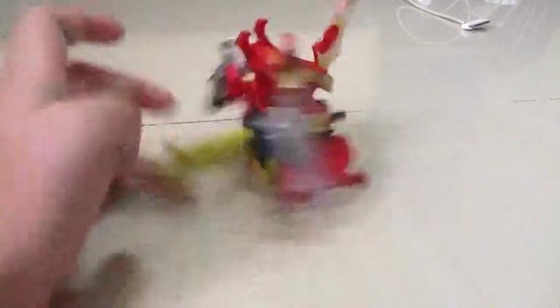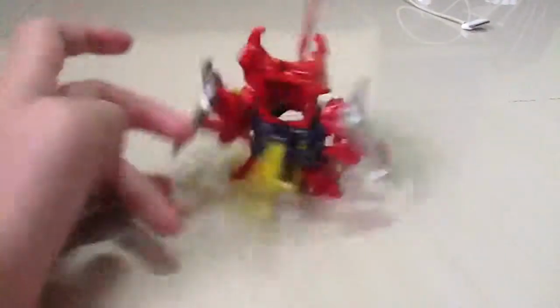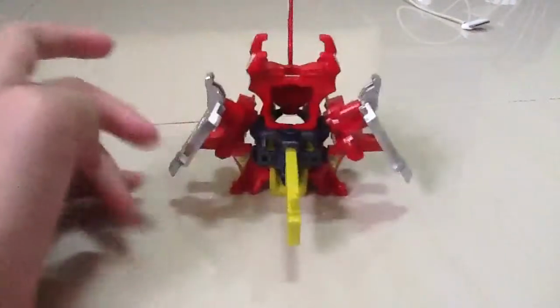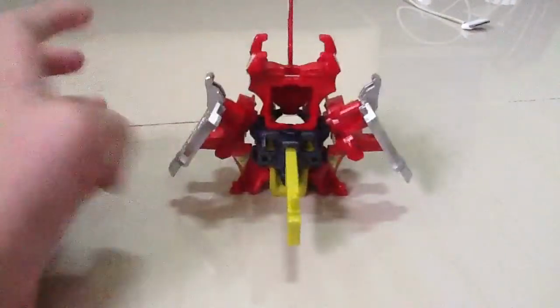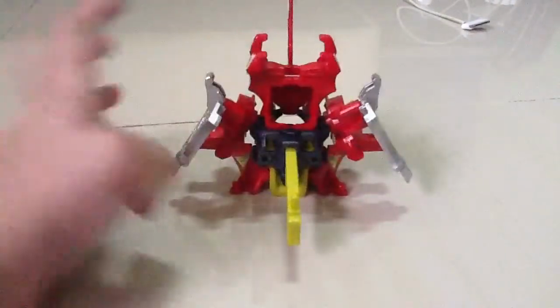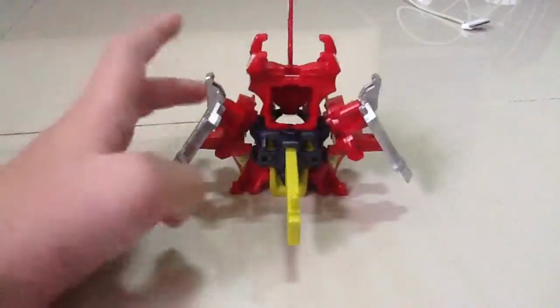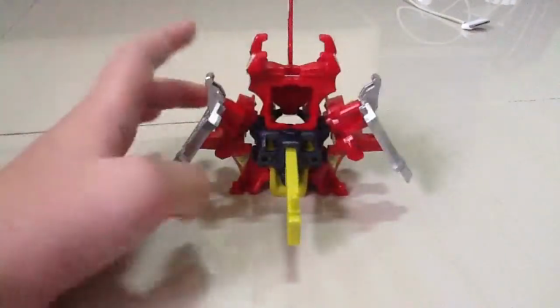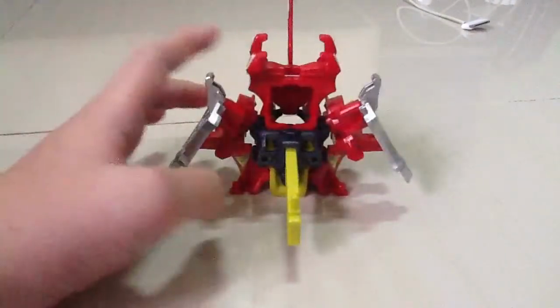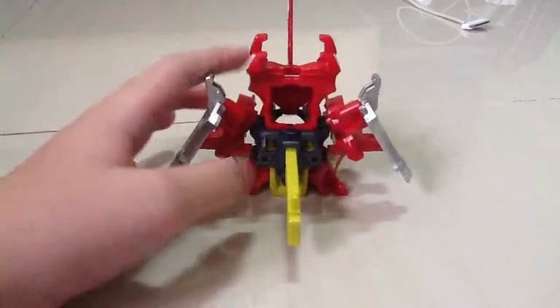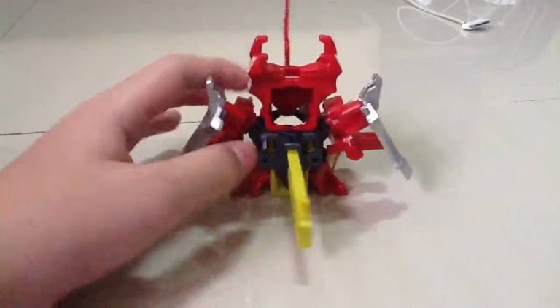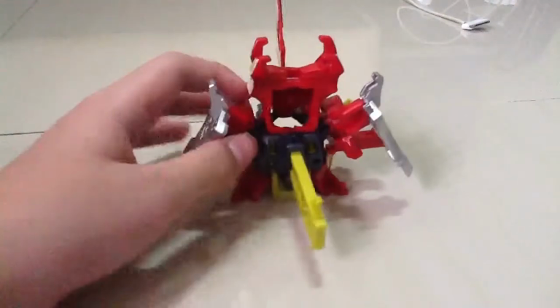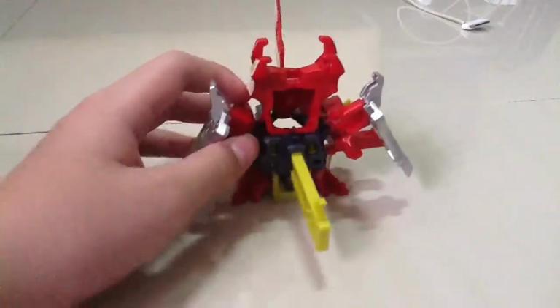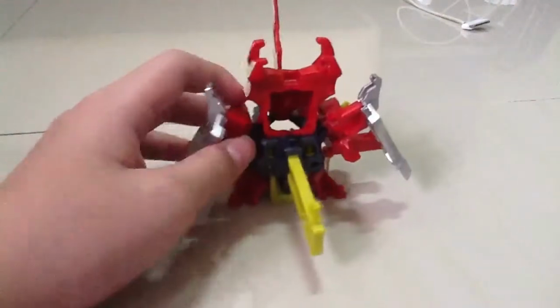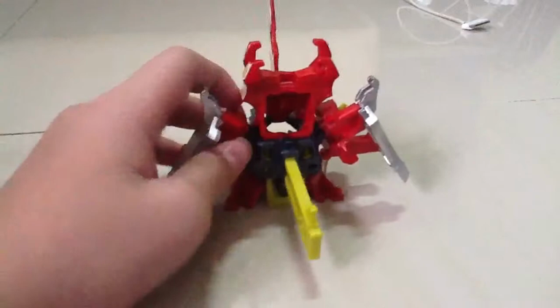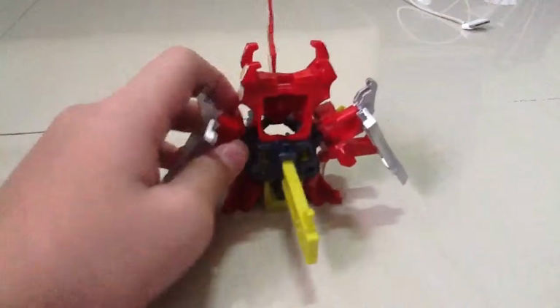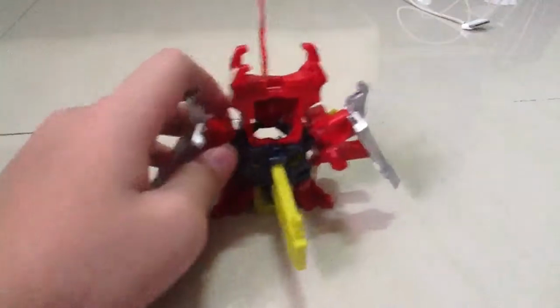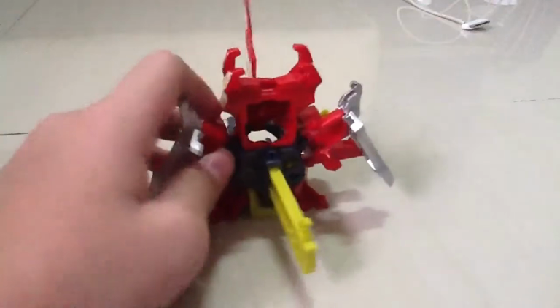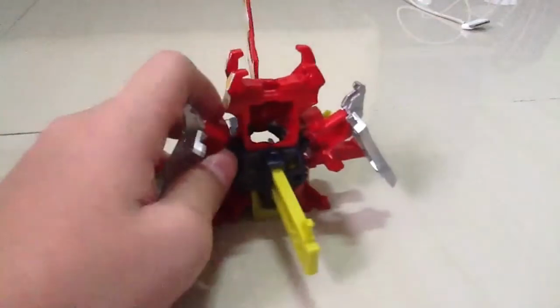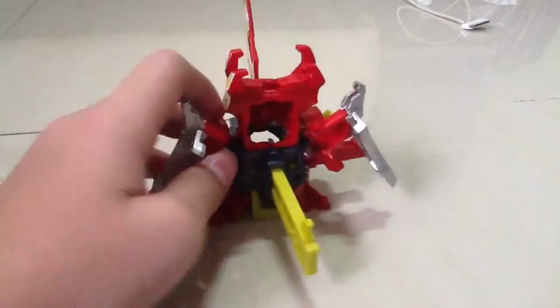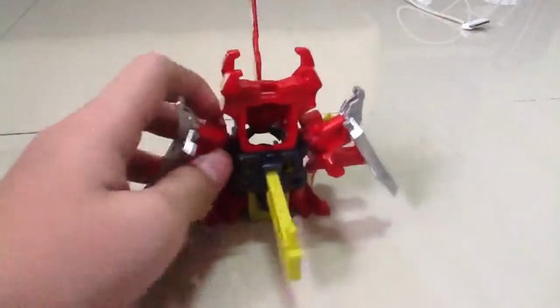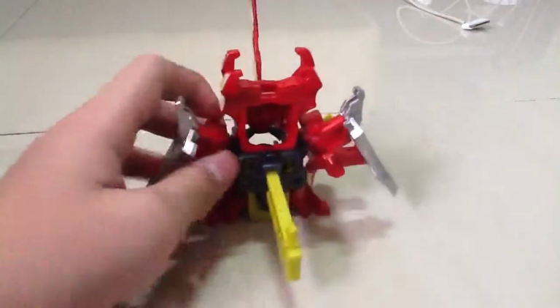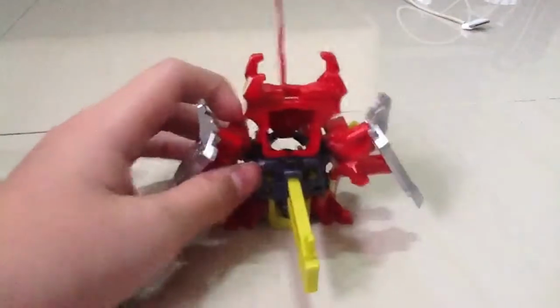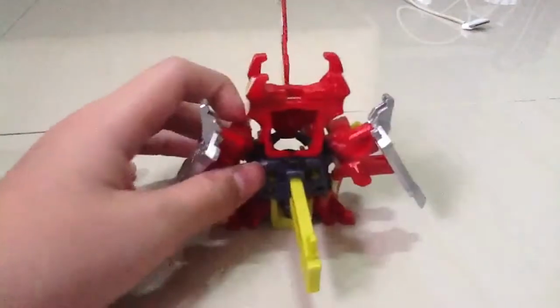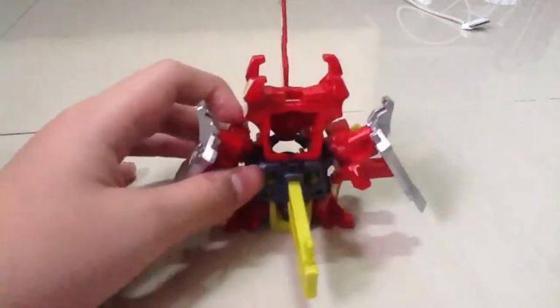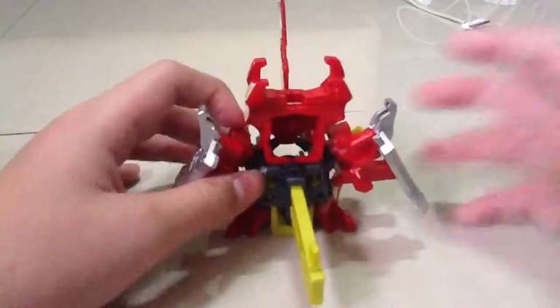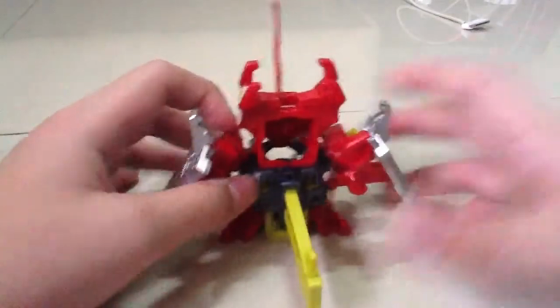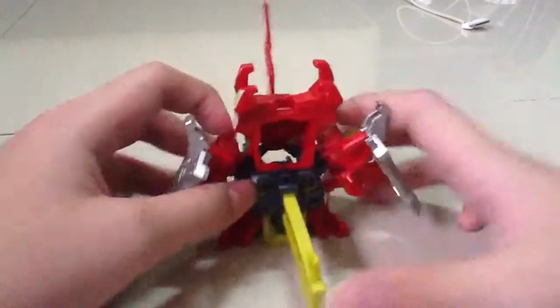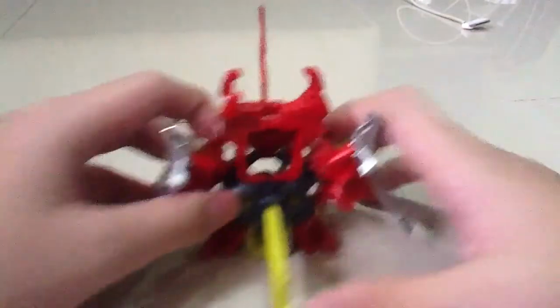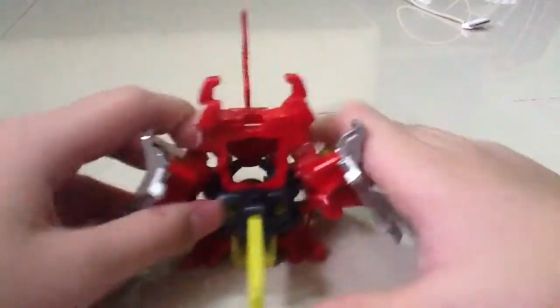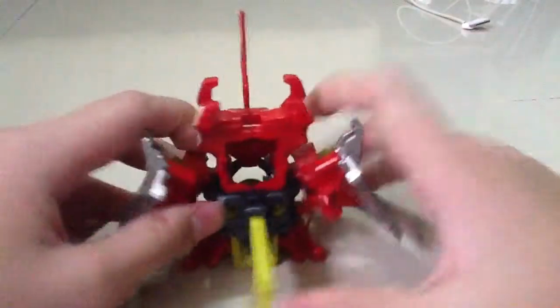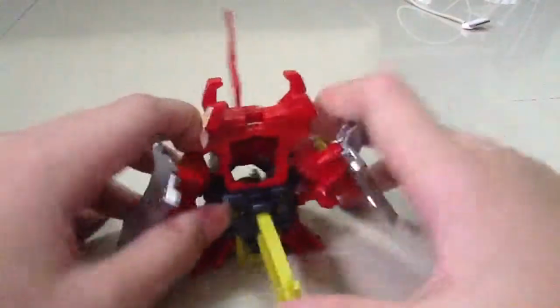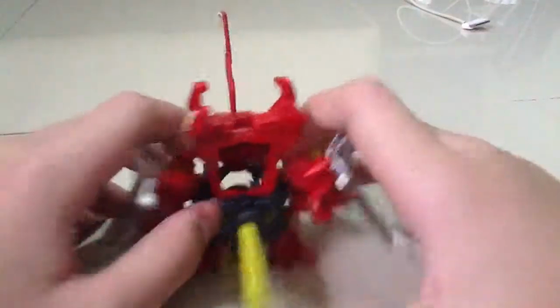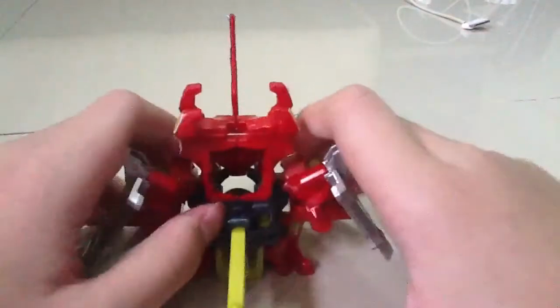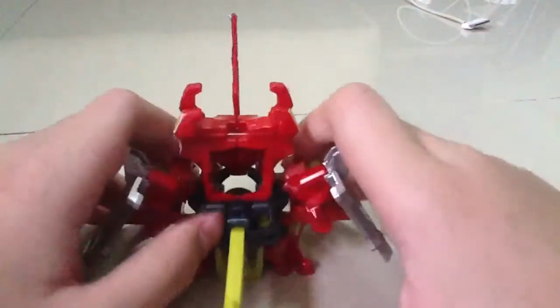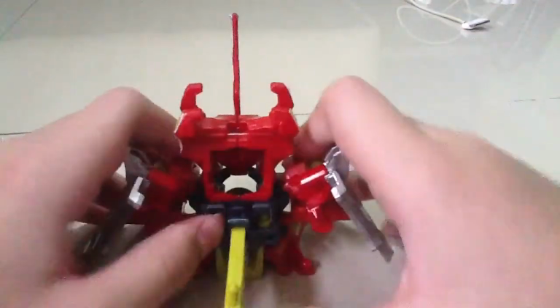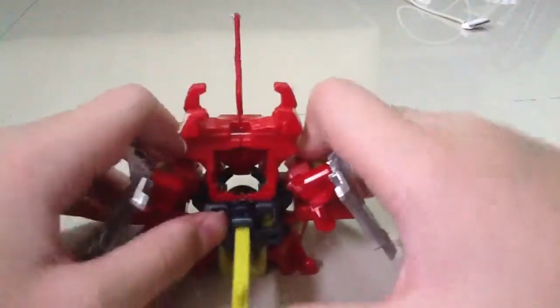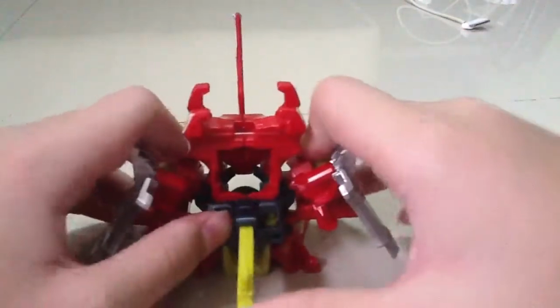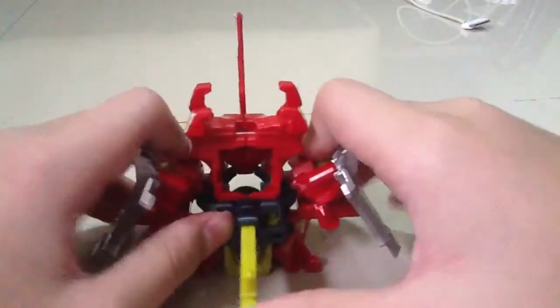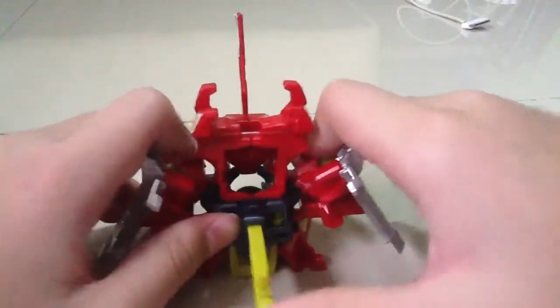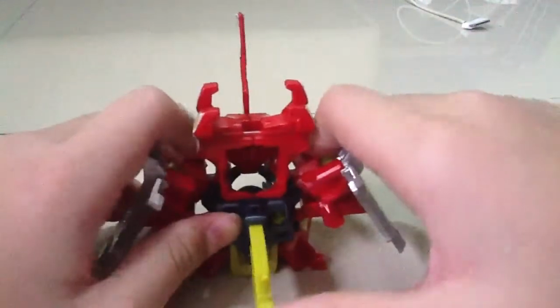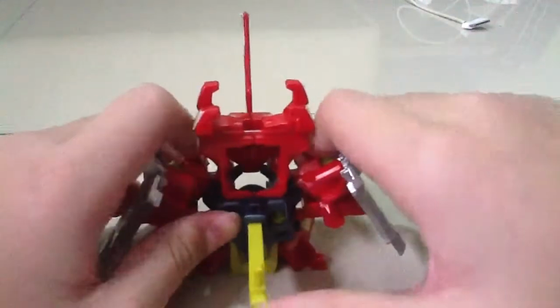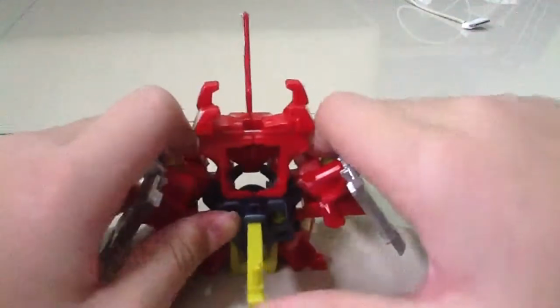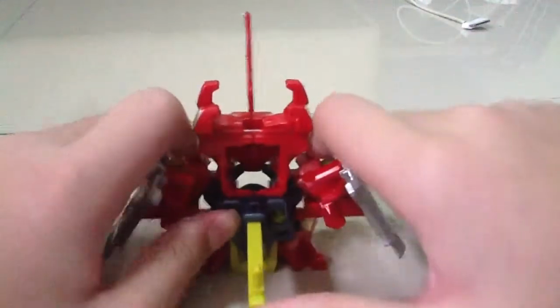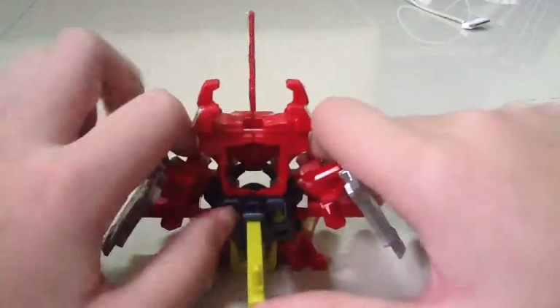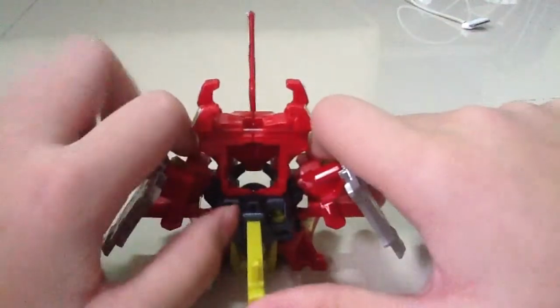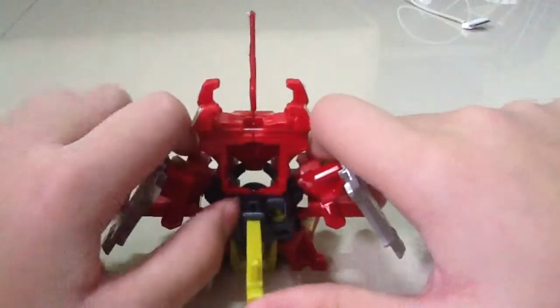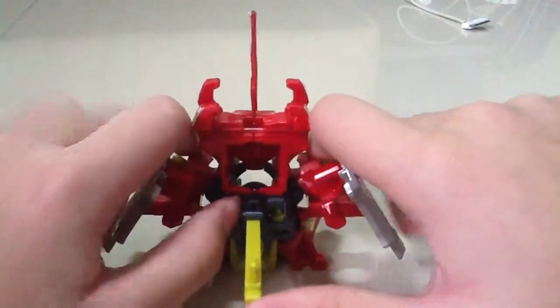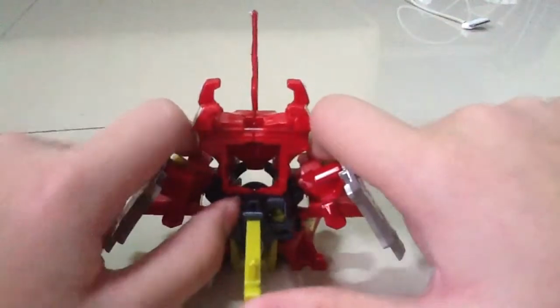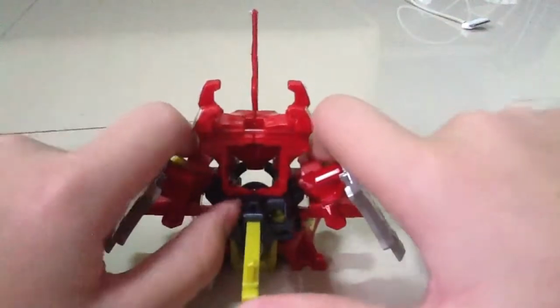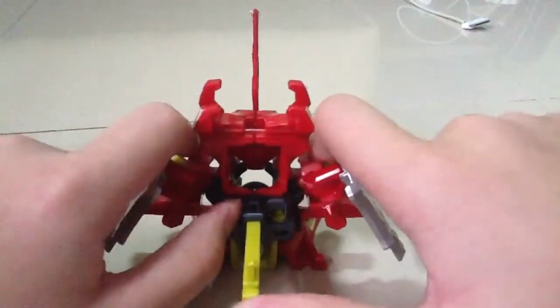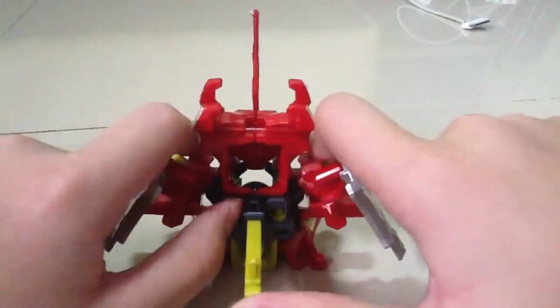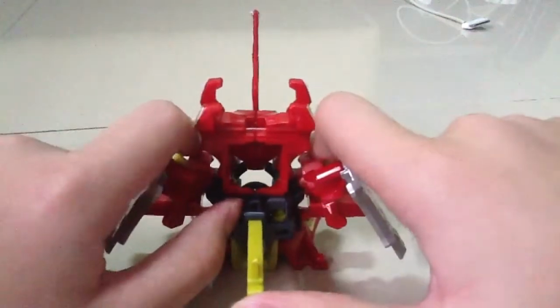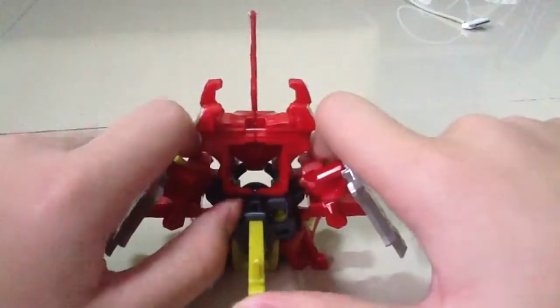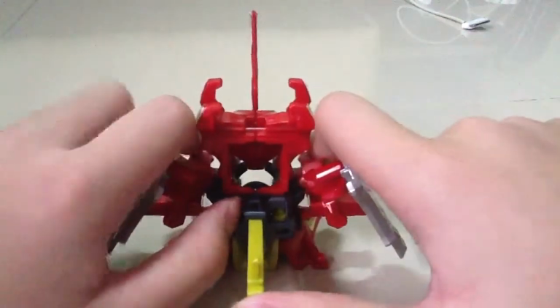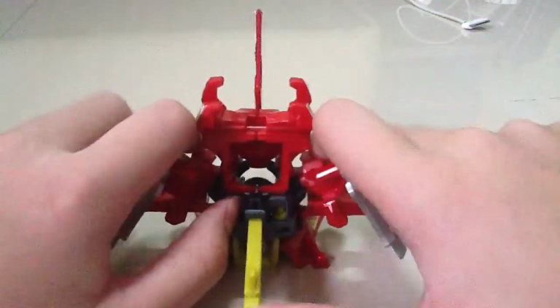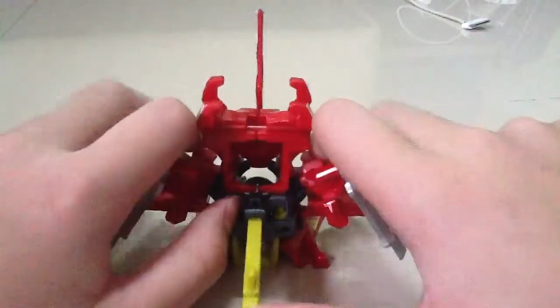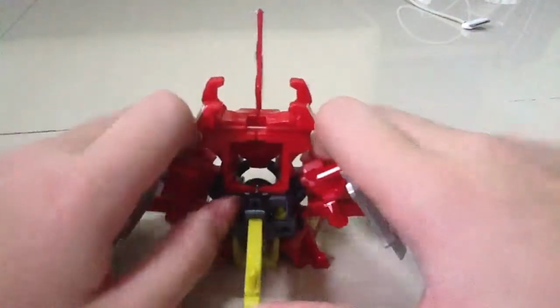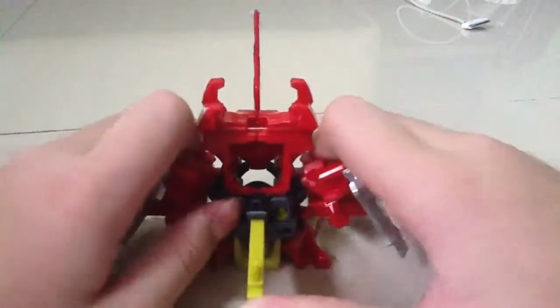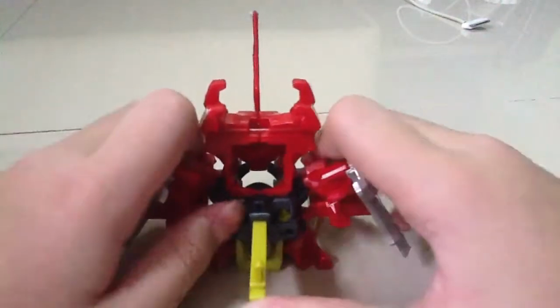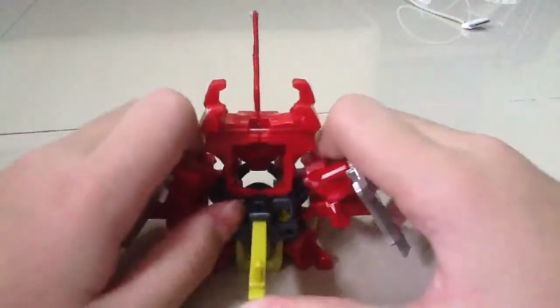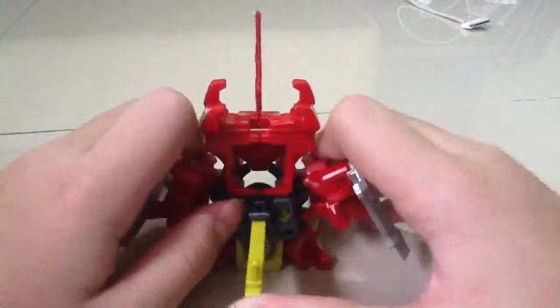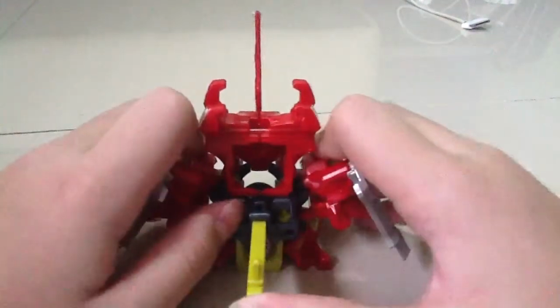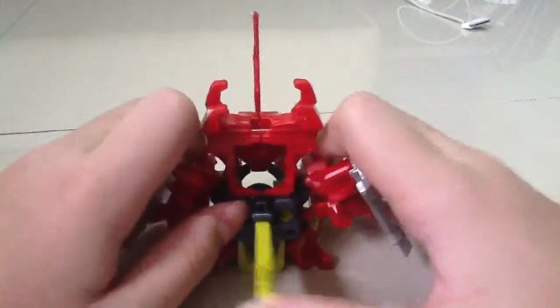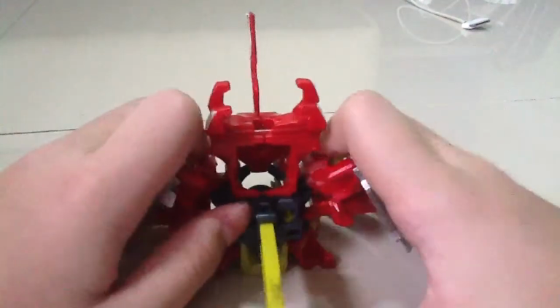This is his default mode — normal mode to be exact. You can hold it like this. And... fire.